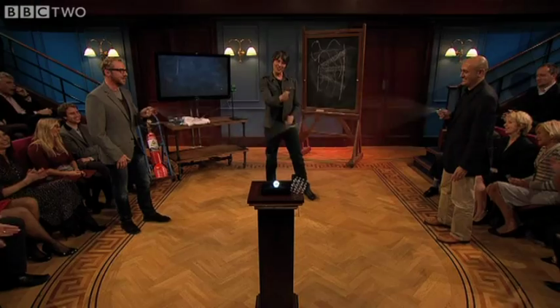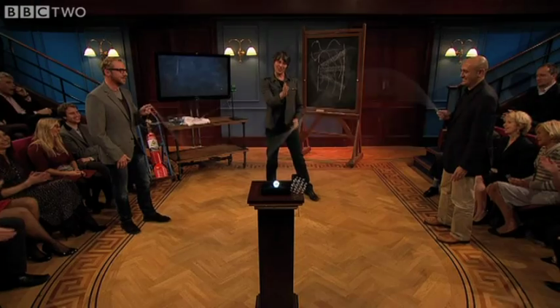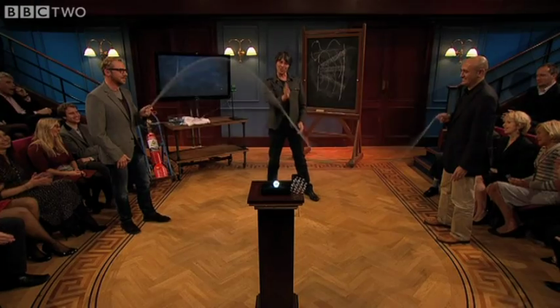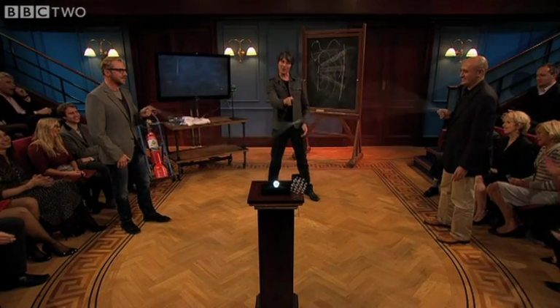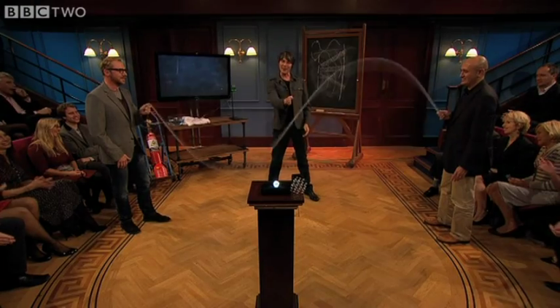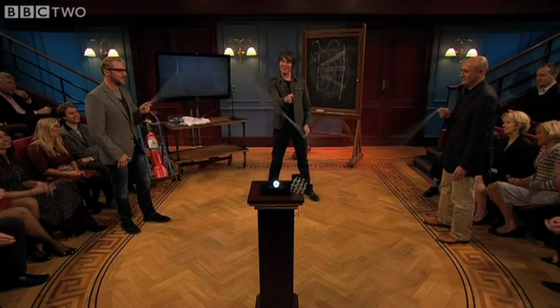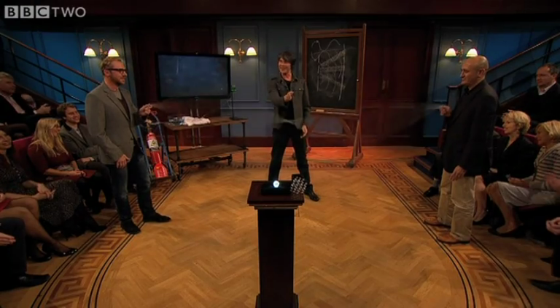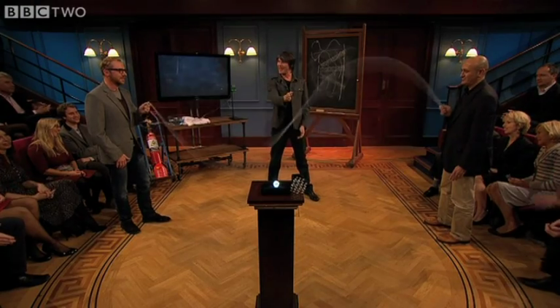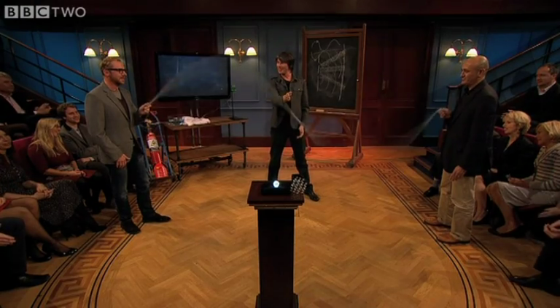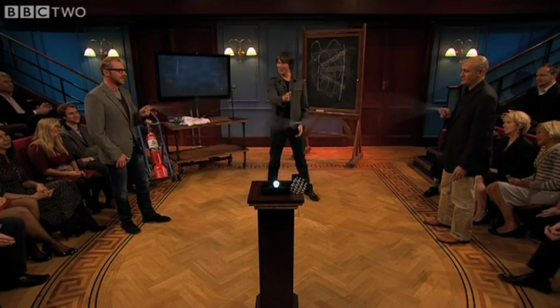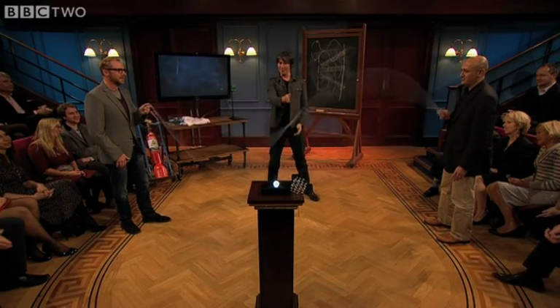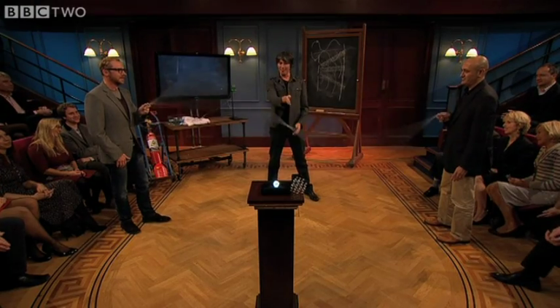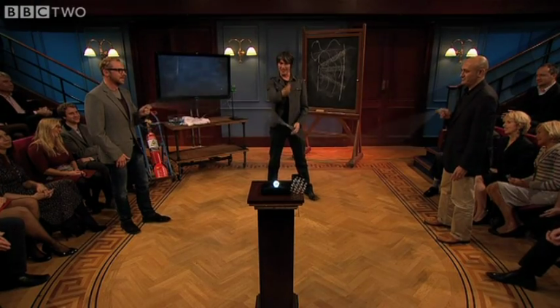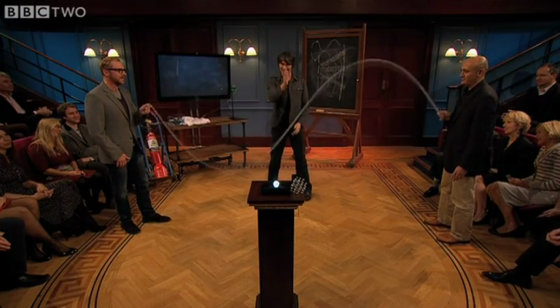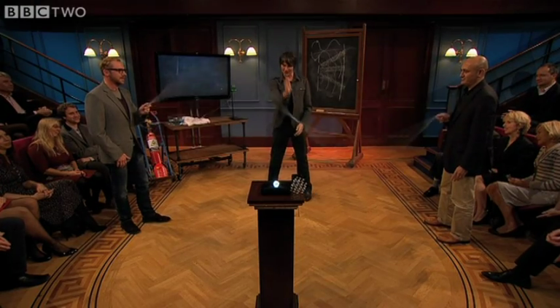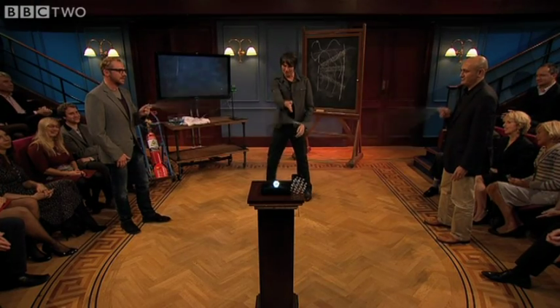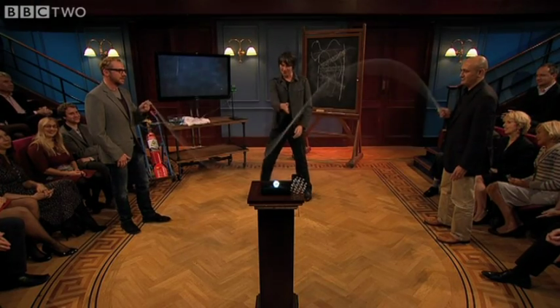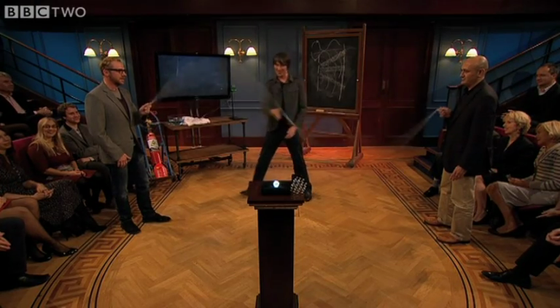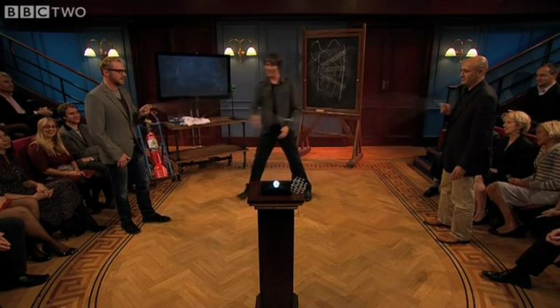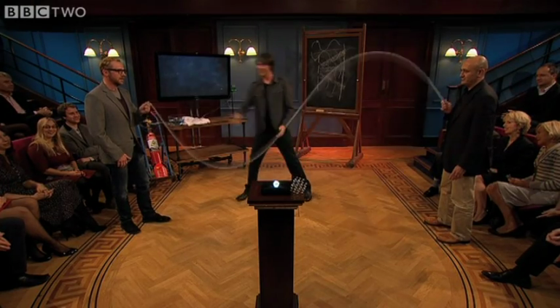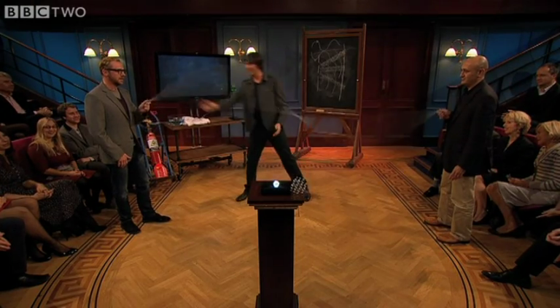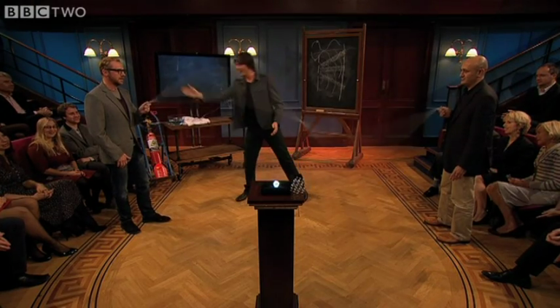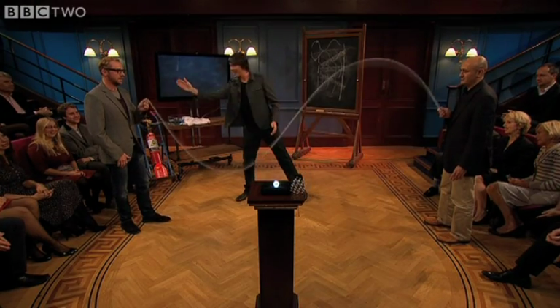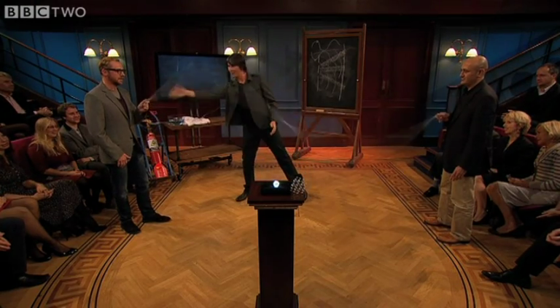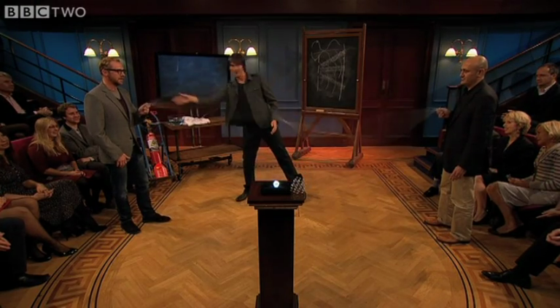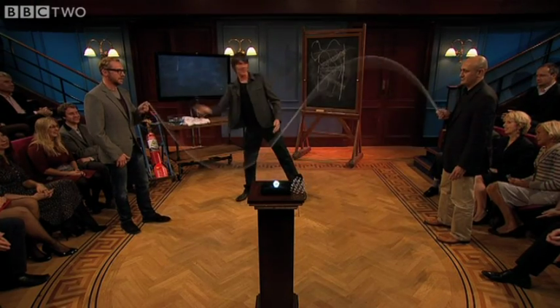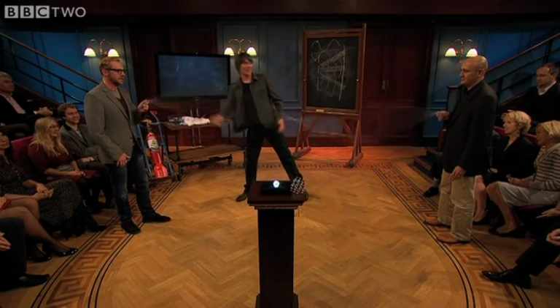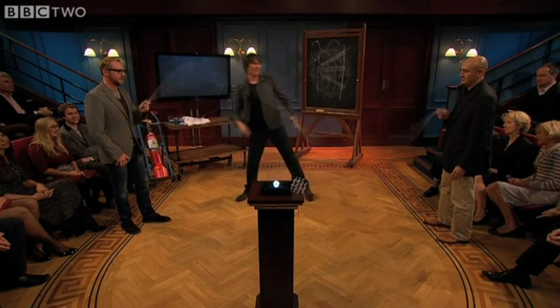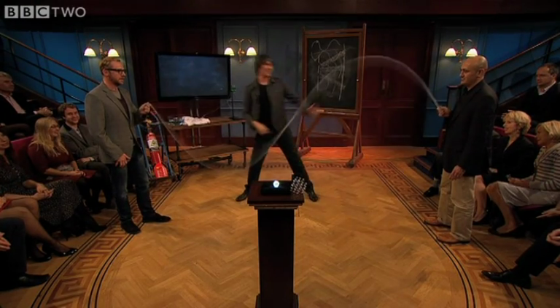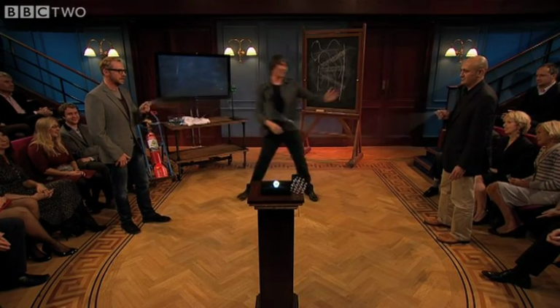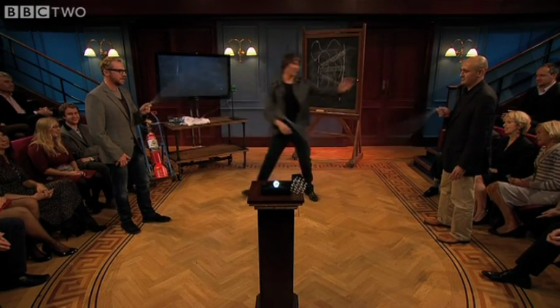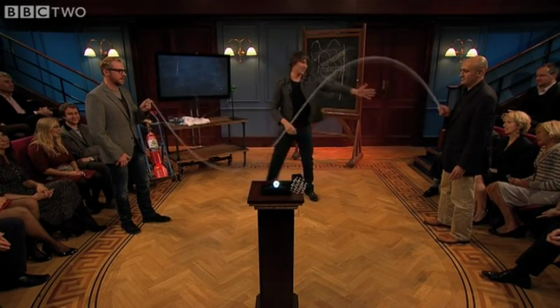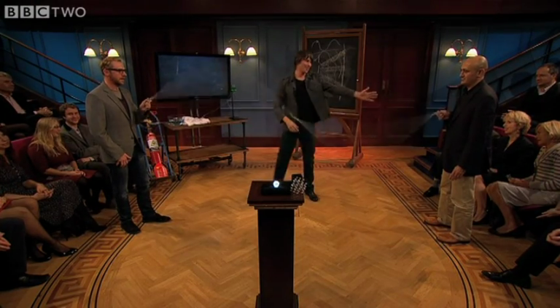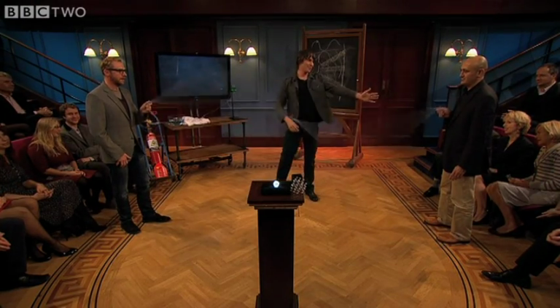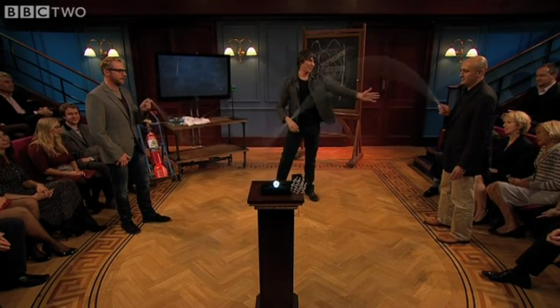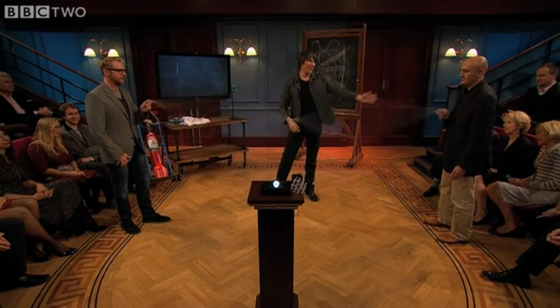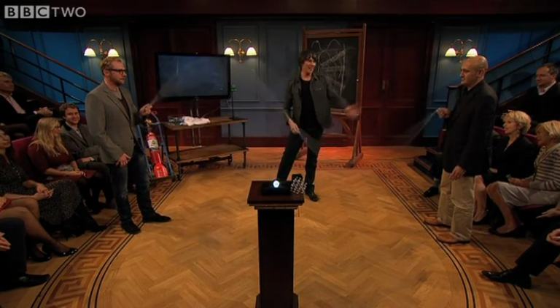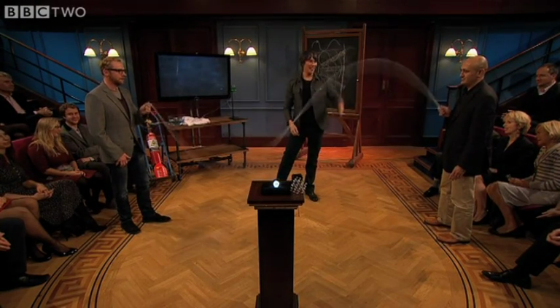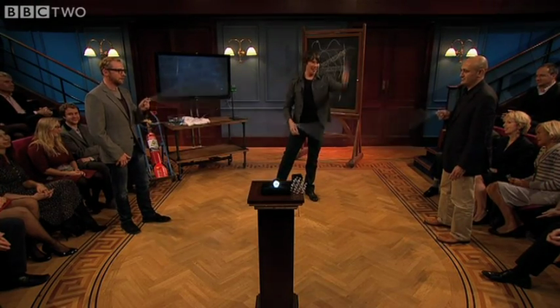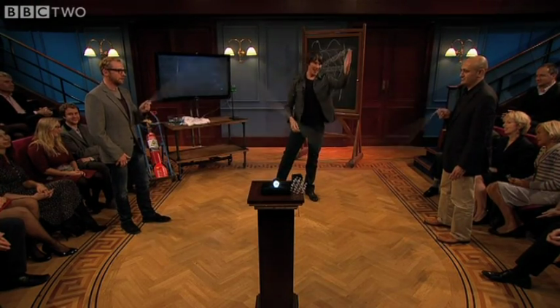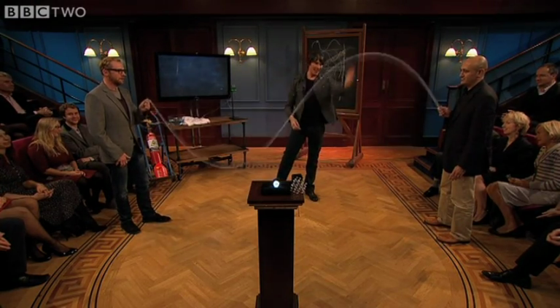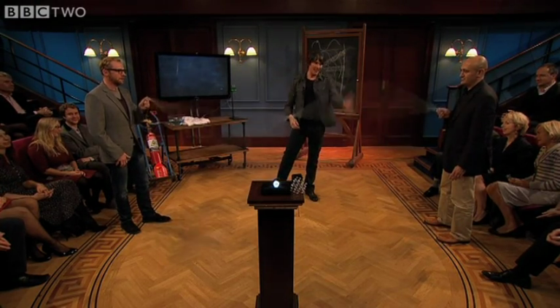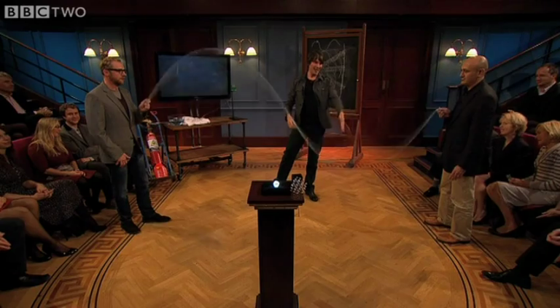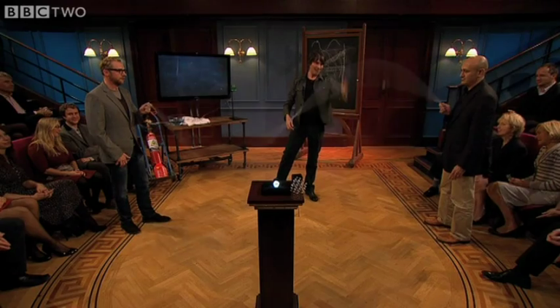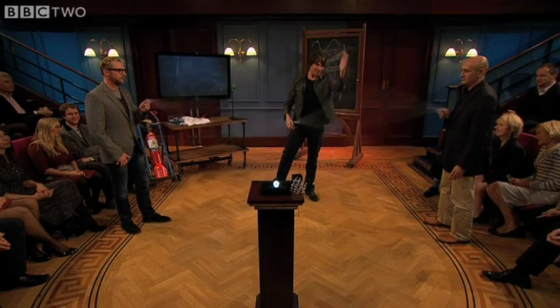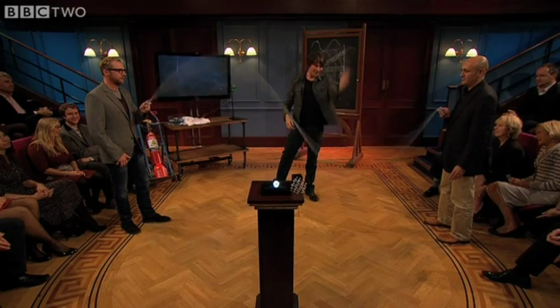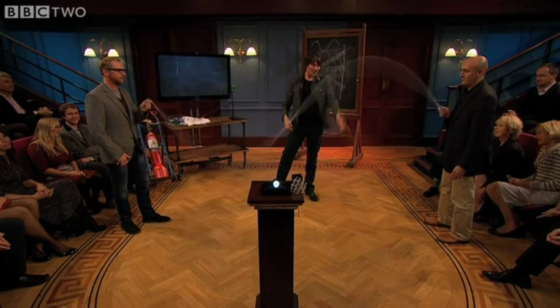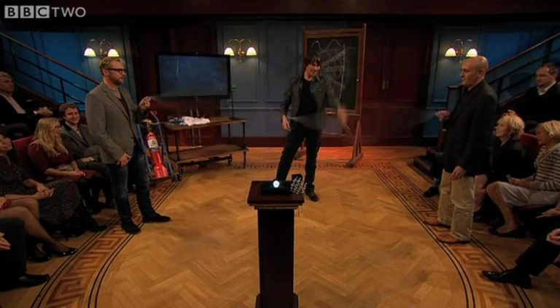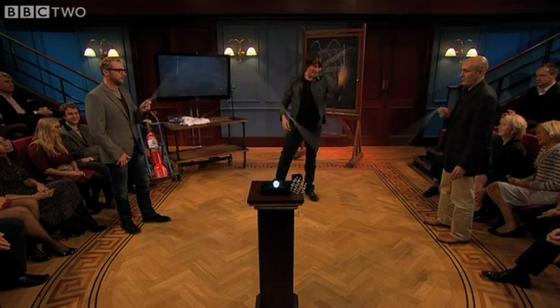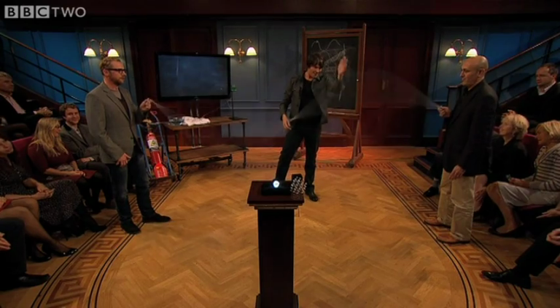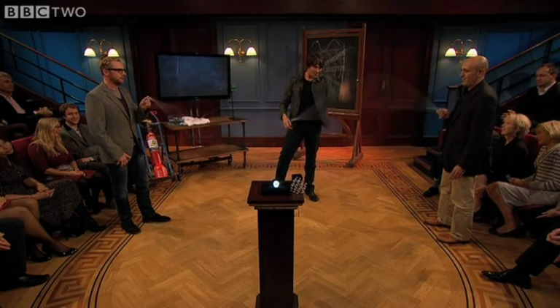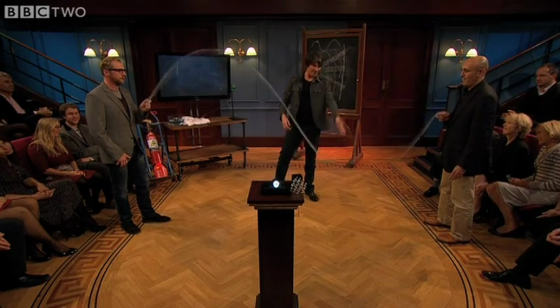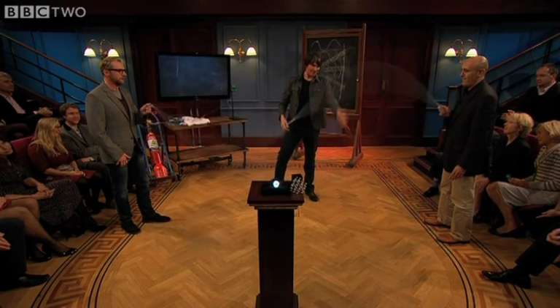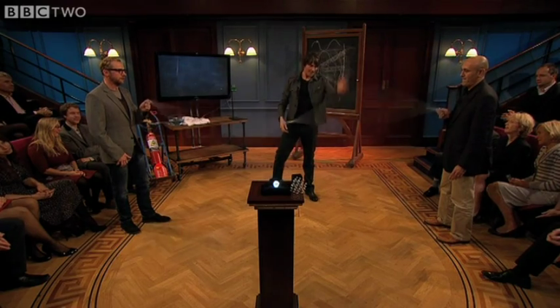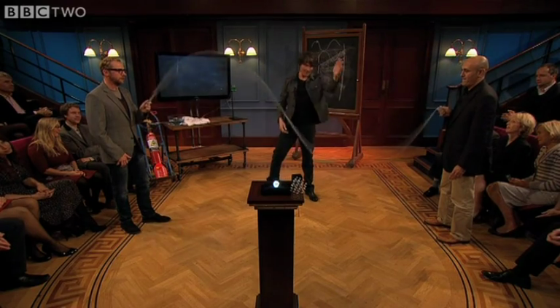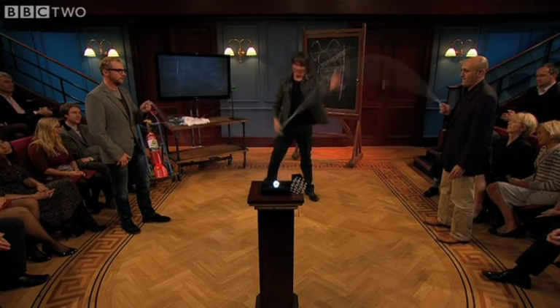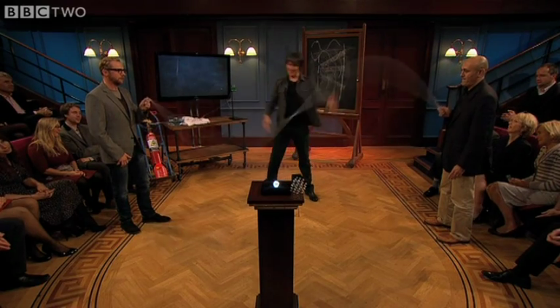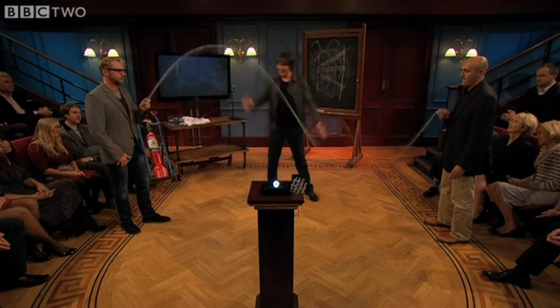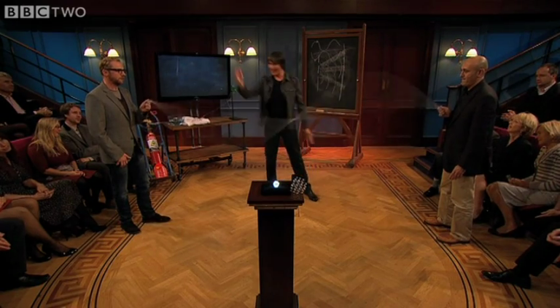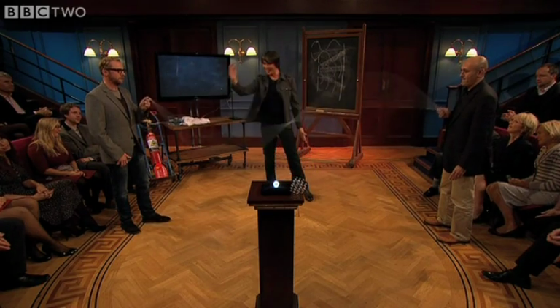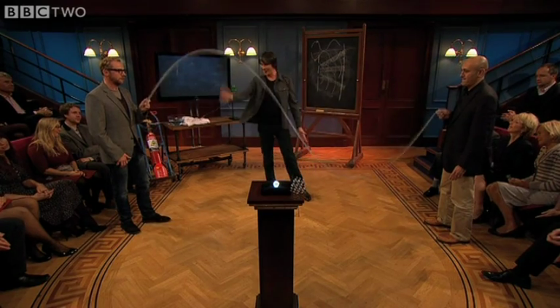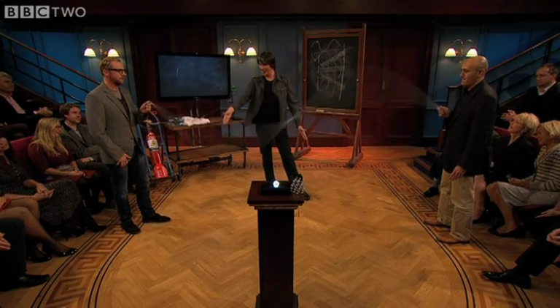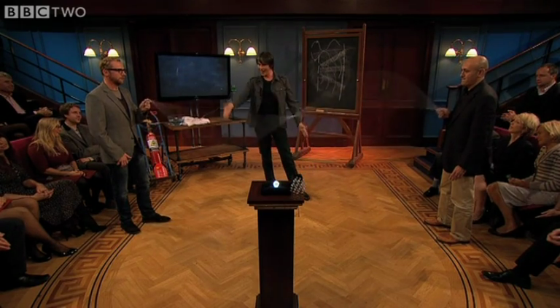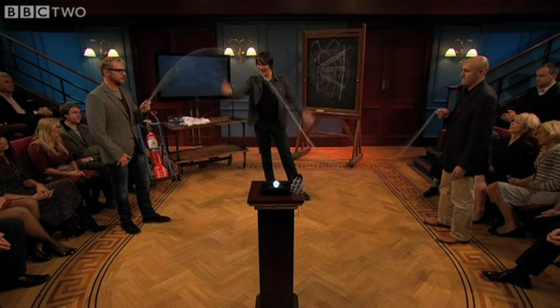Now there's three stationary bits — one stationary bit there, one stationary bit there, one stationary bit there. And the maximum amplitude is there and there.